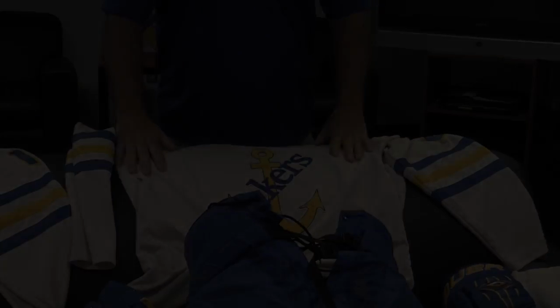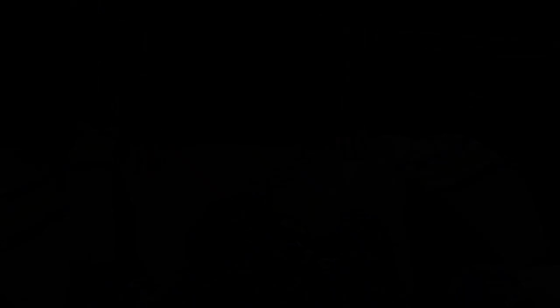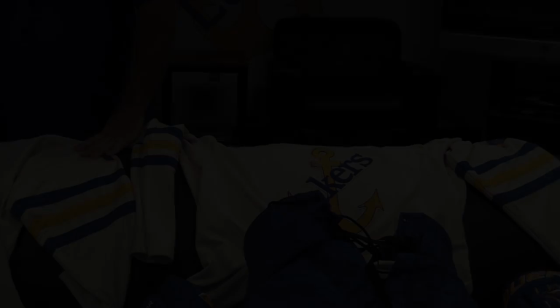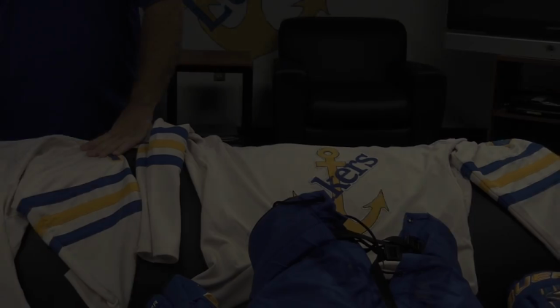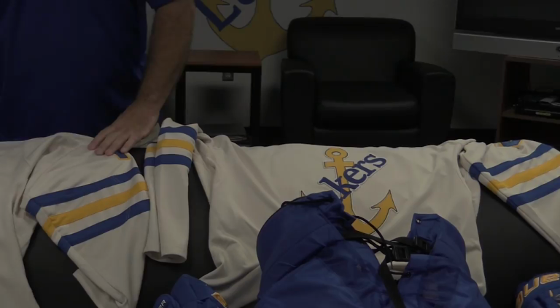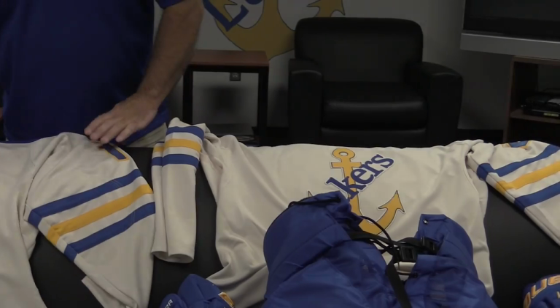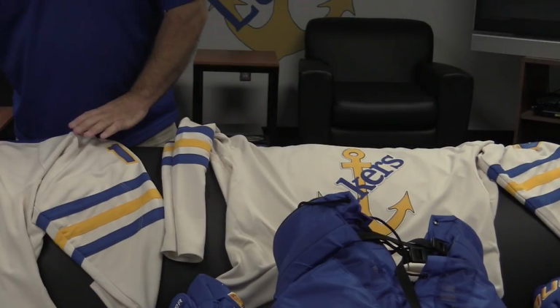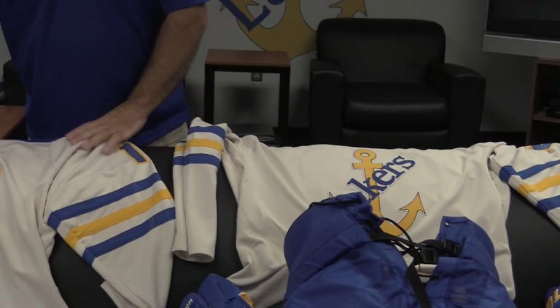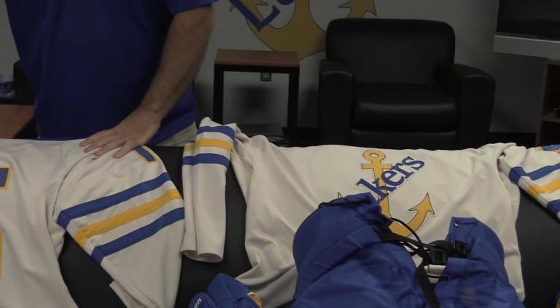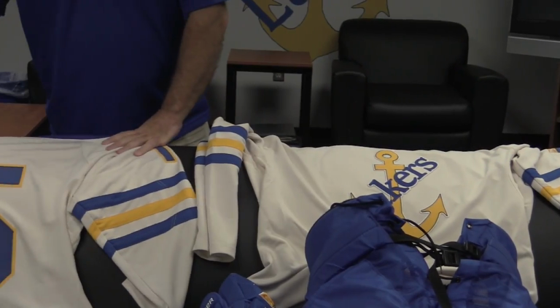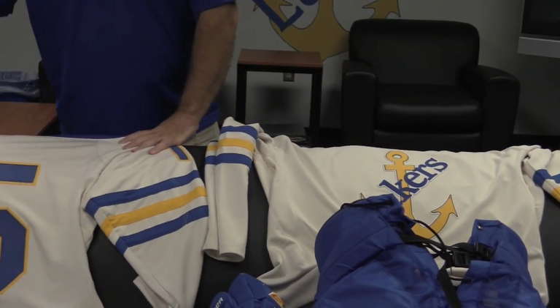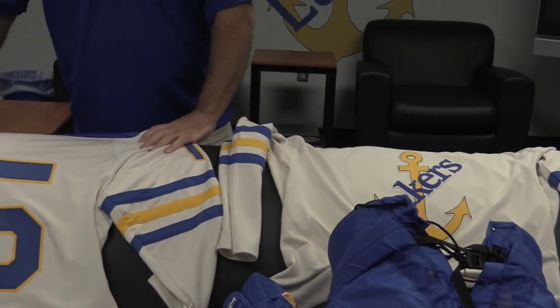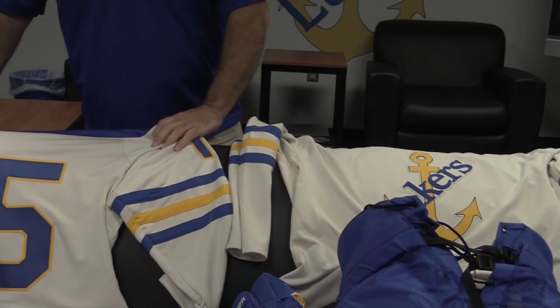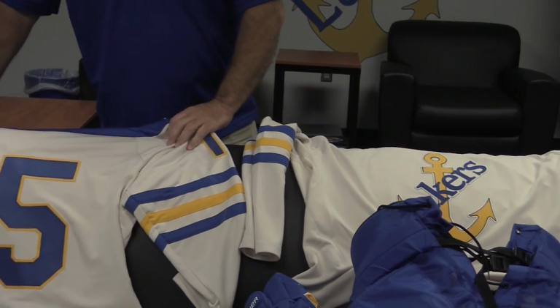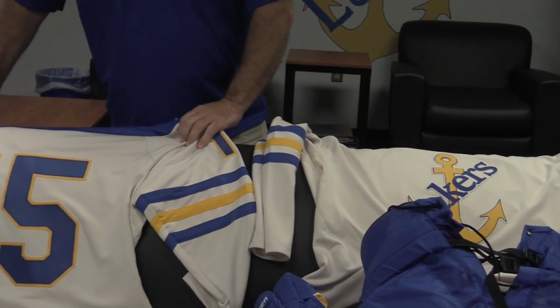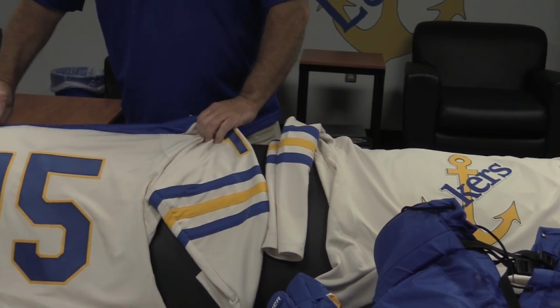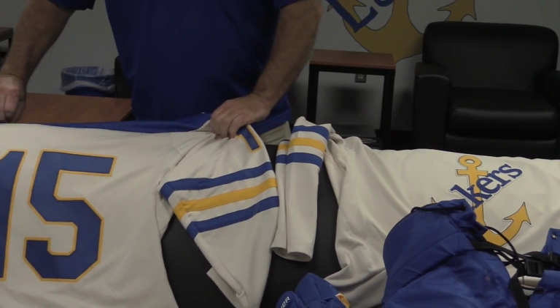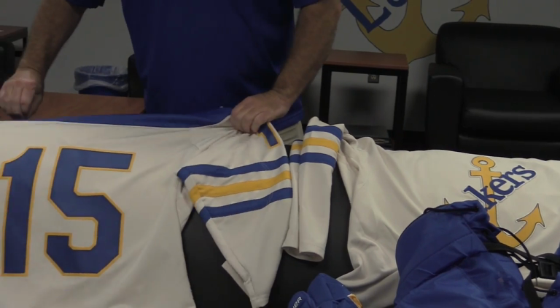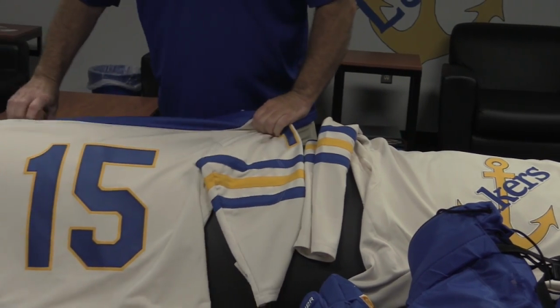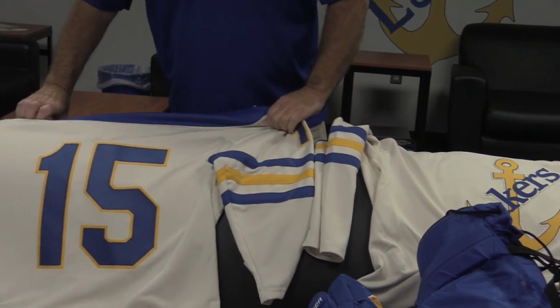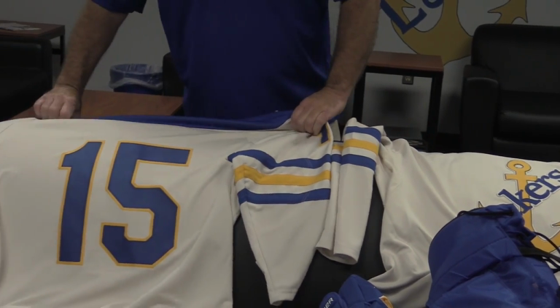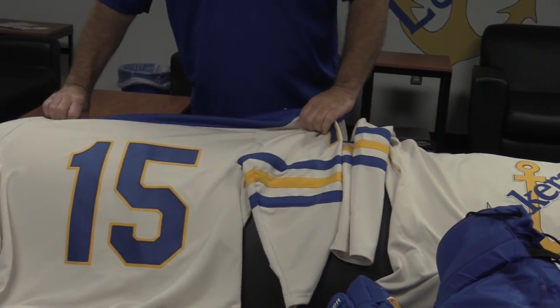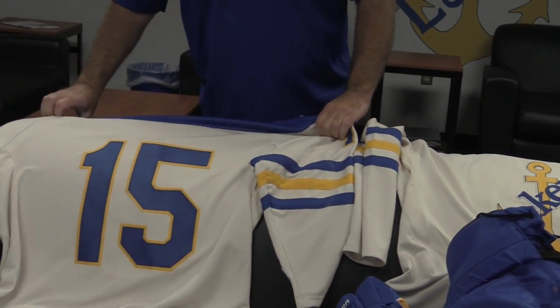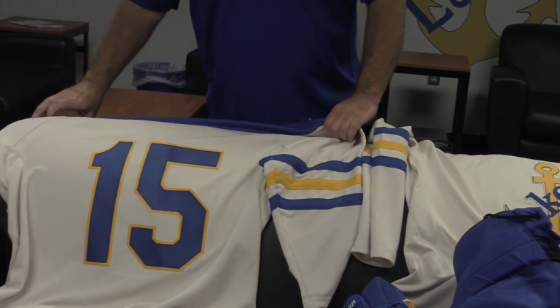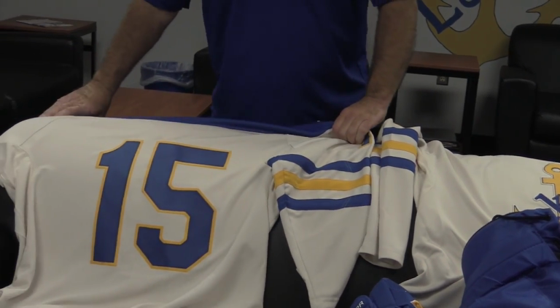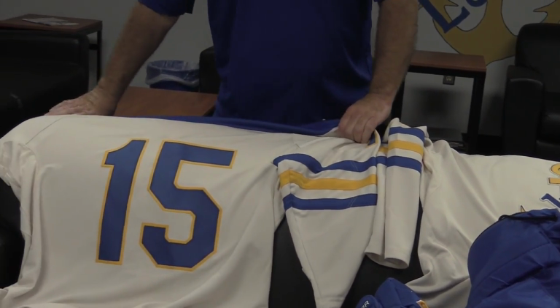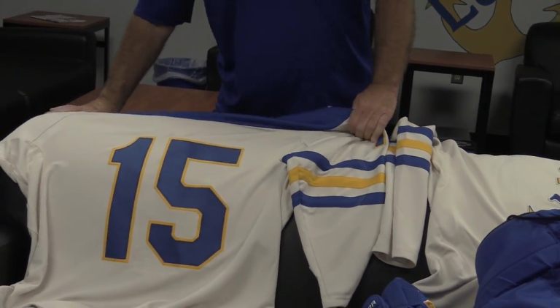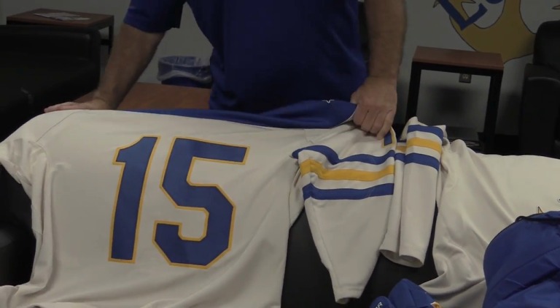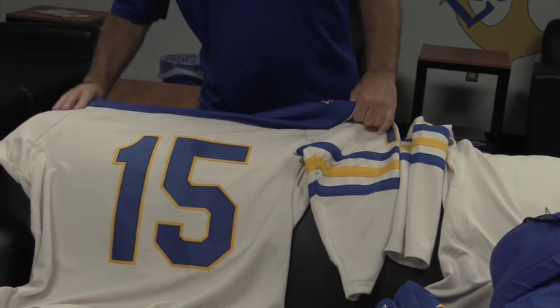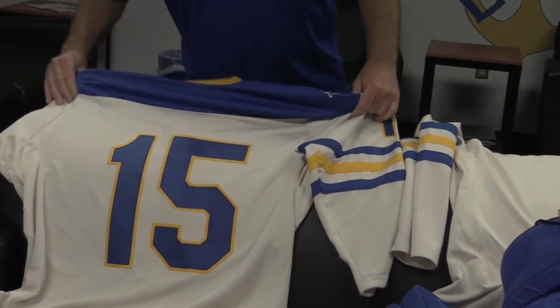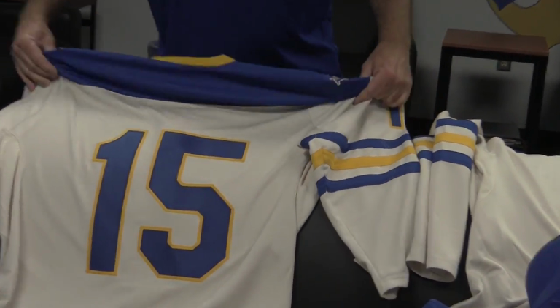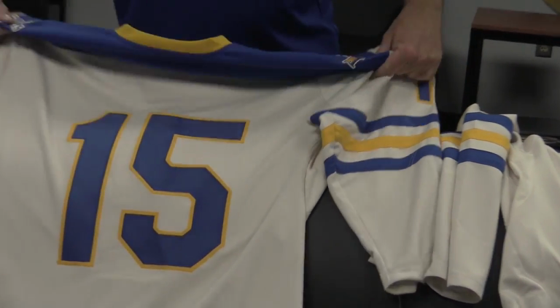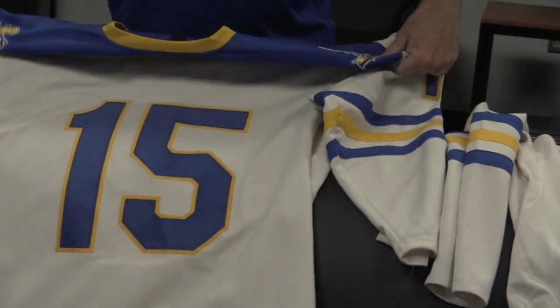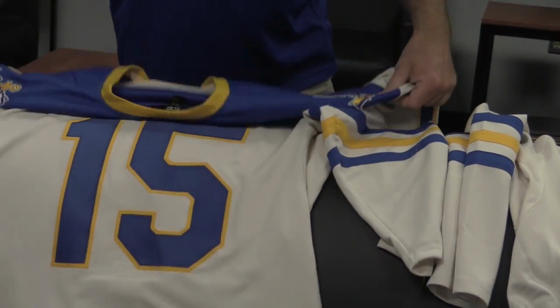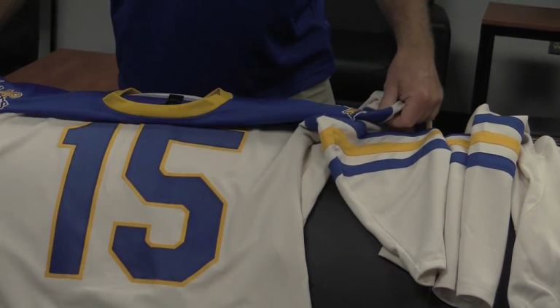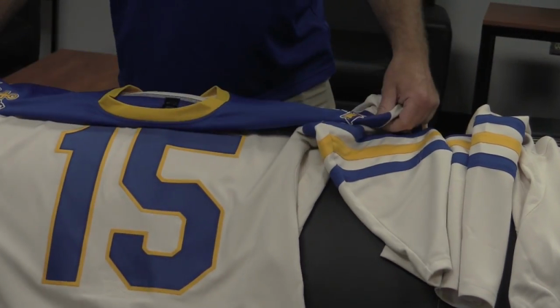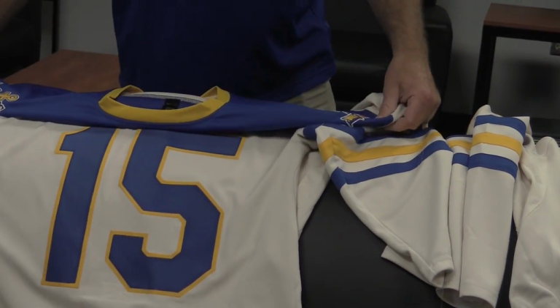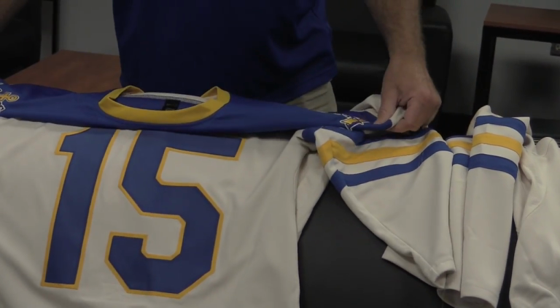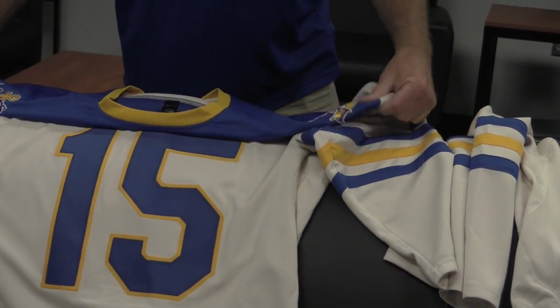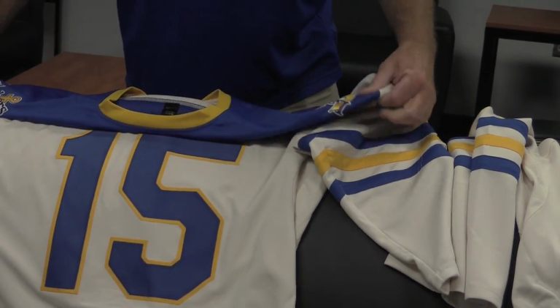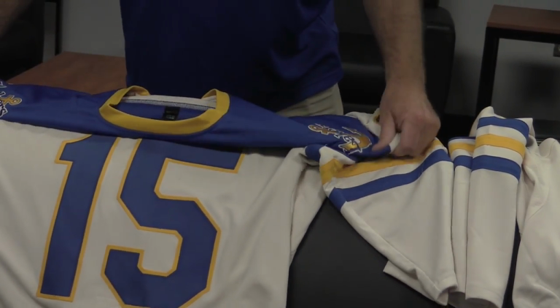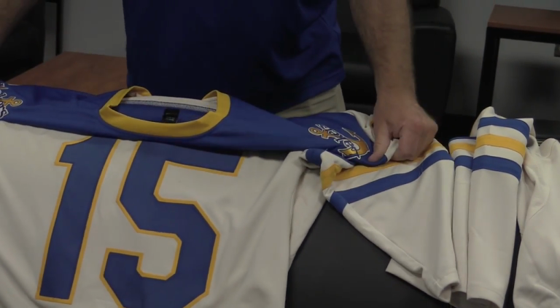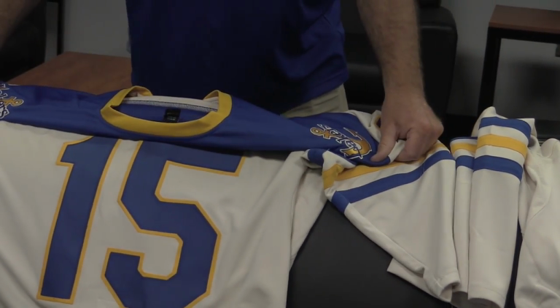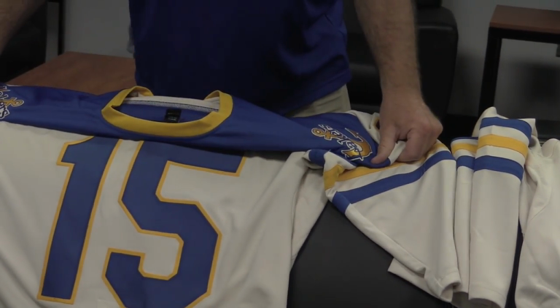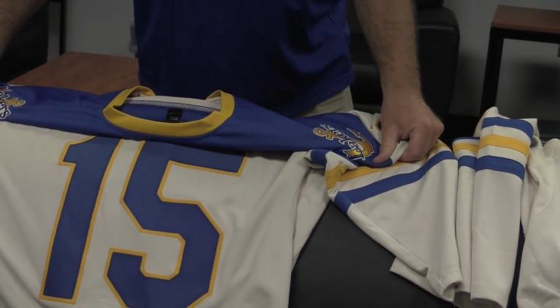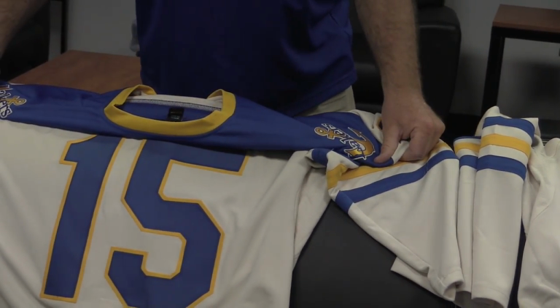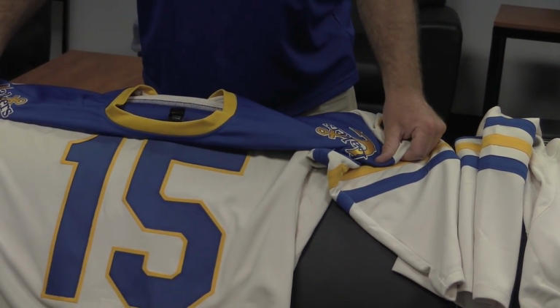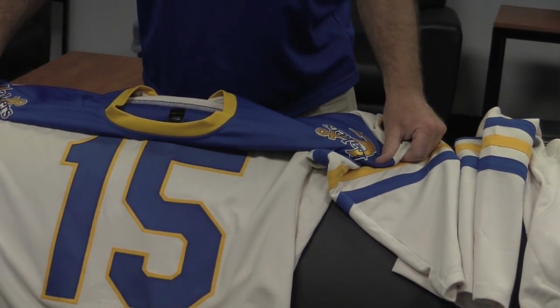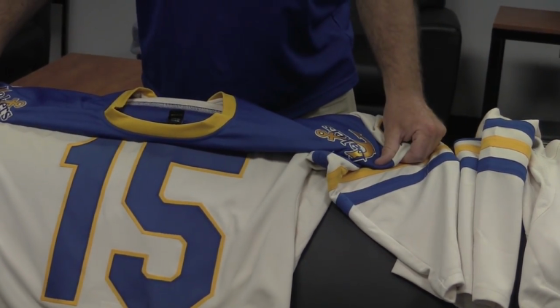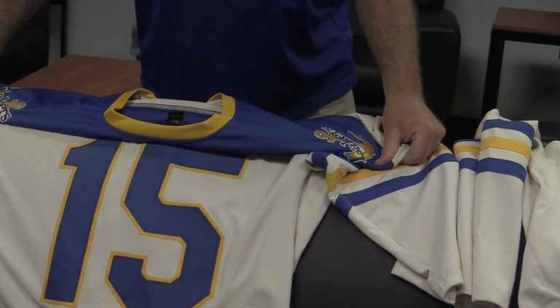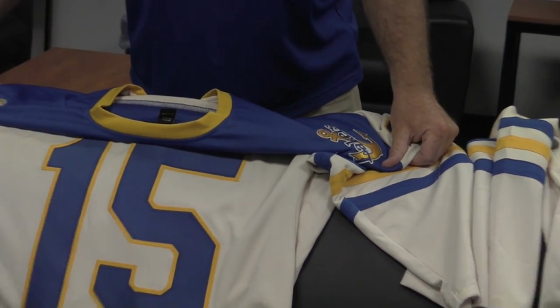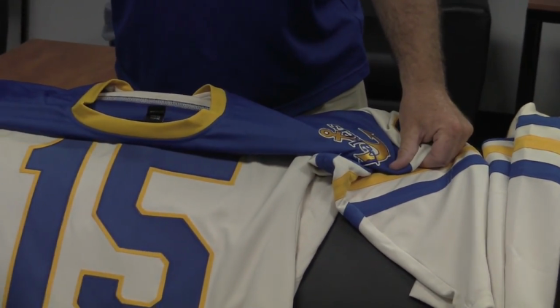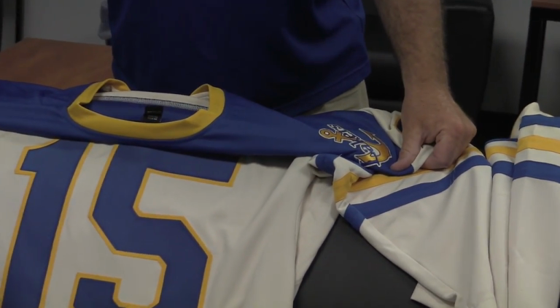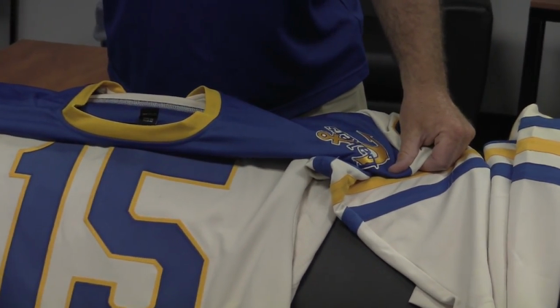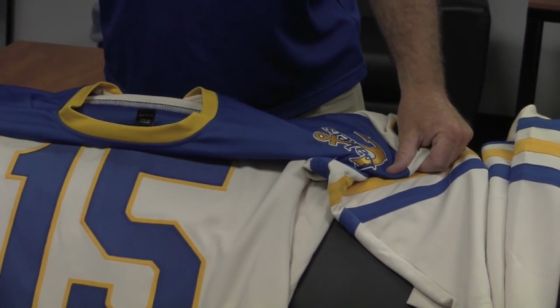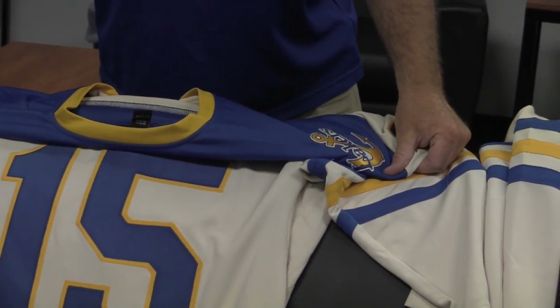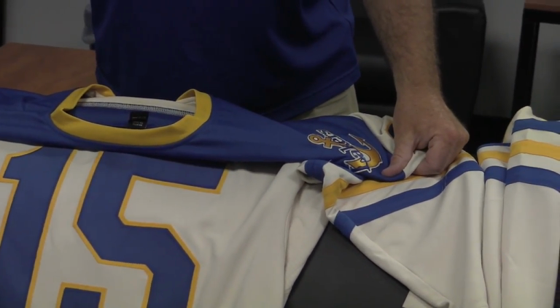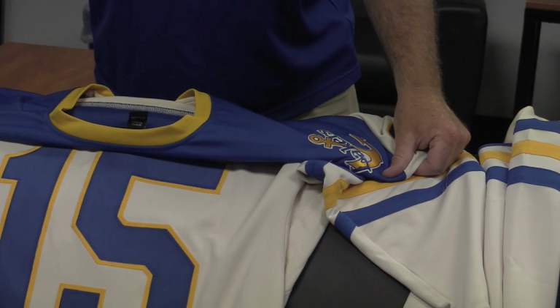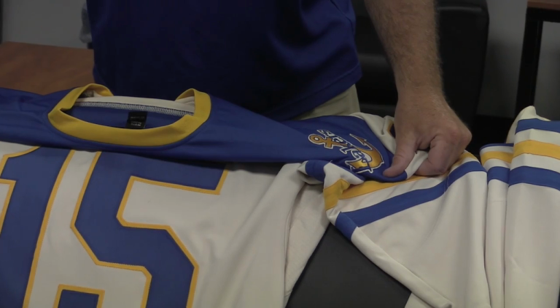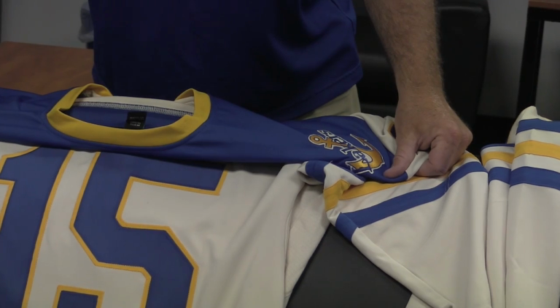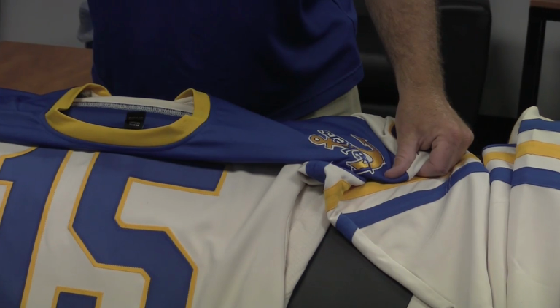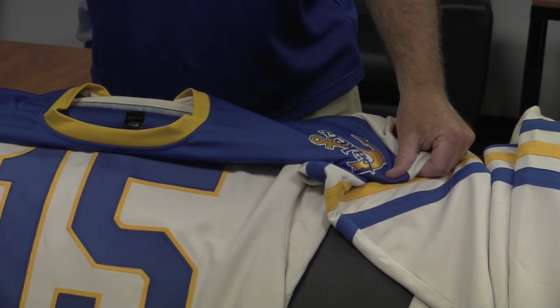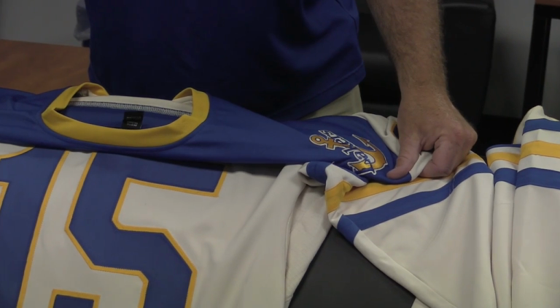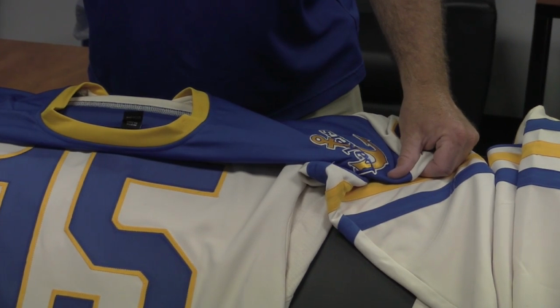This is what the back looks like with the number, and you should be able to see the anchor for the back also.